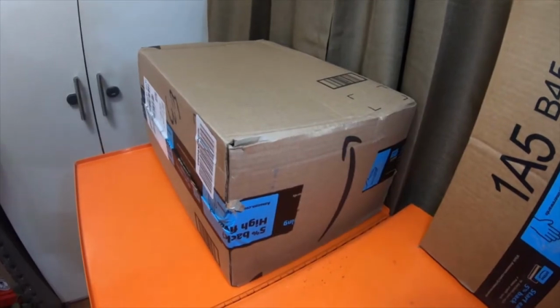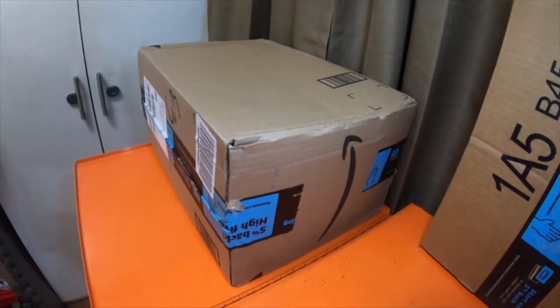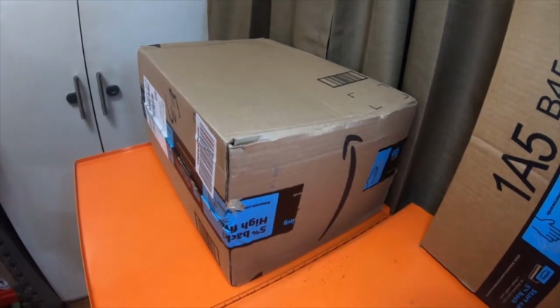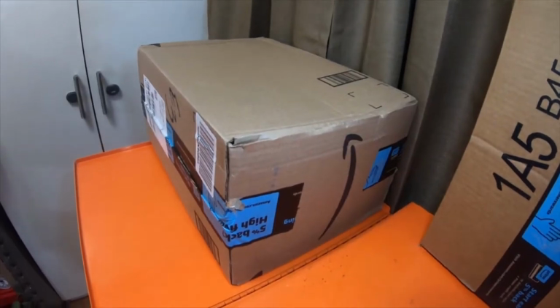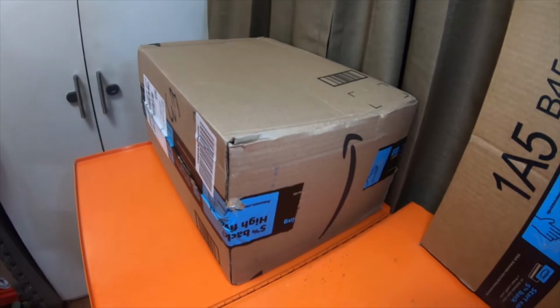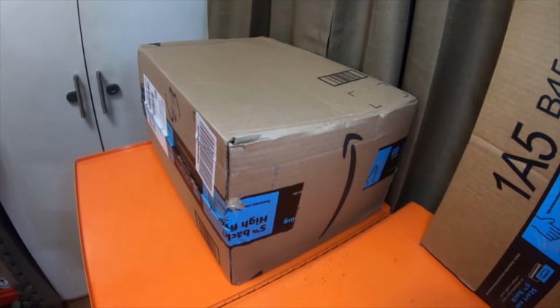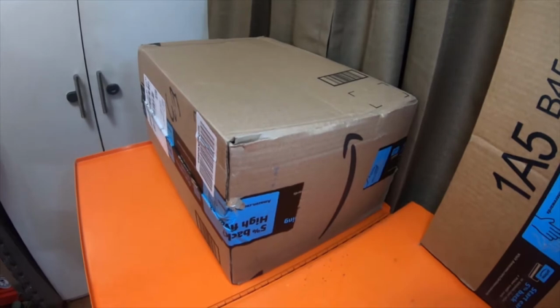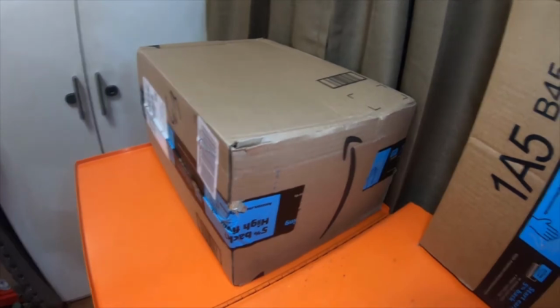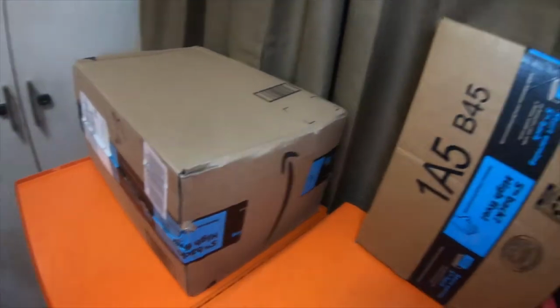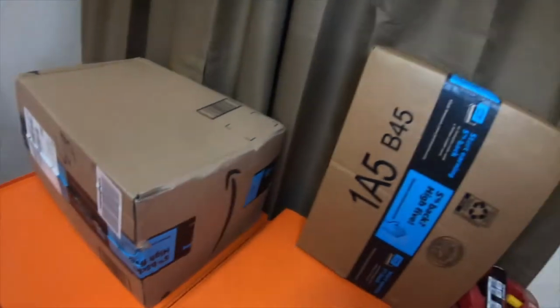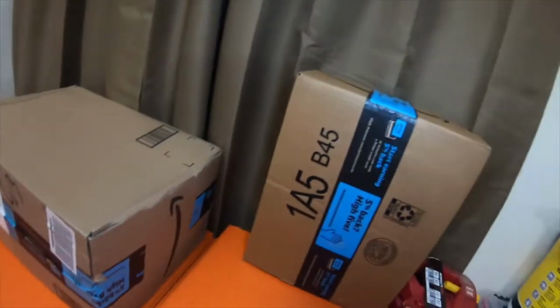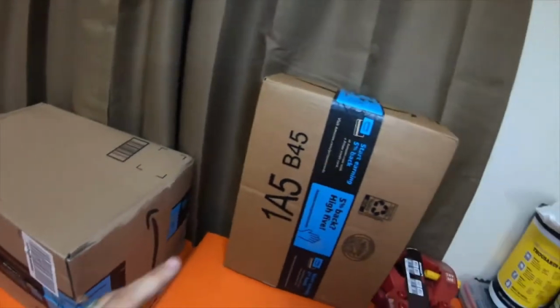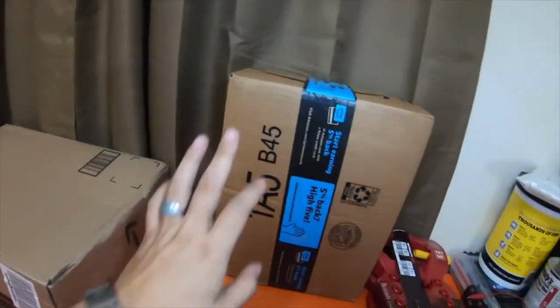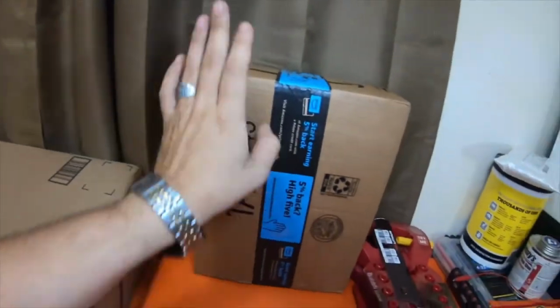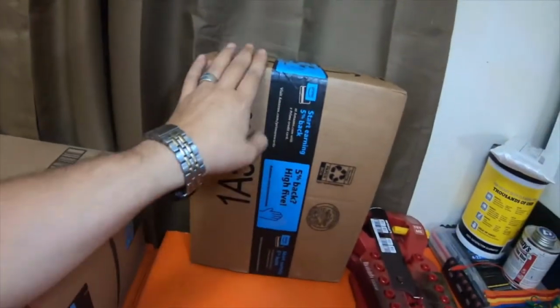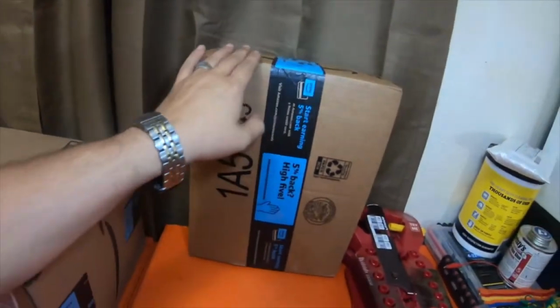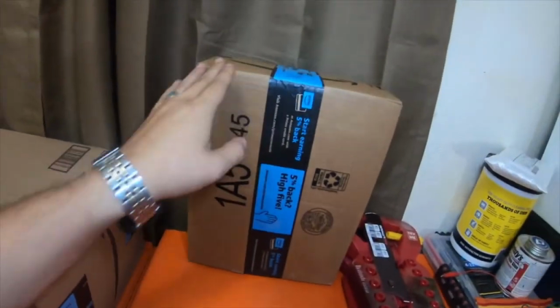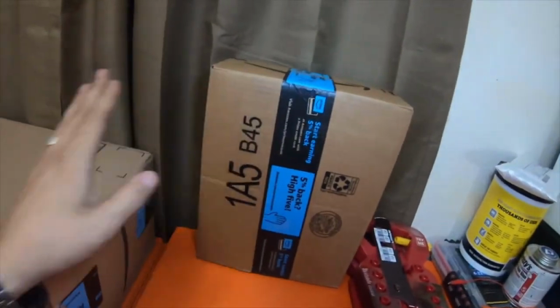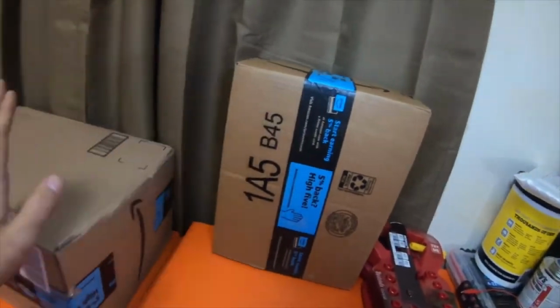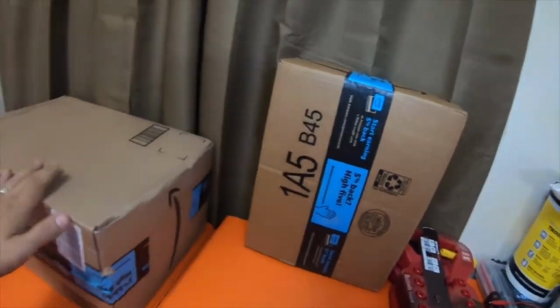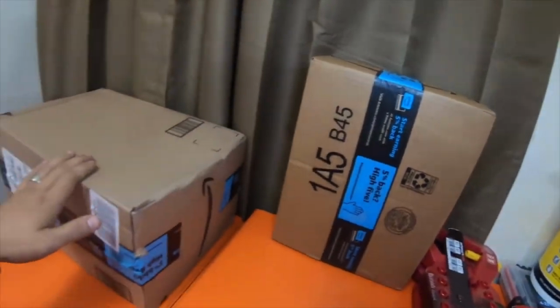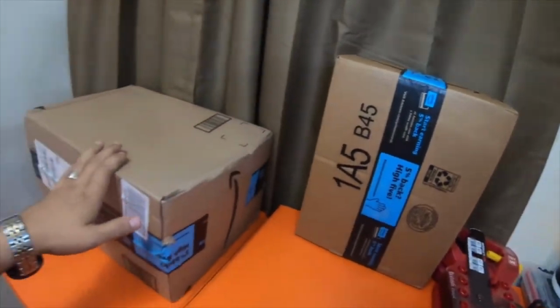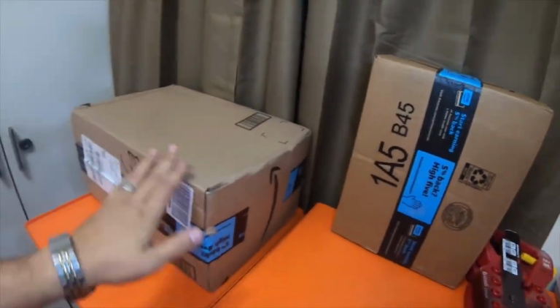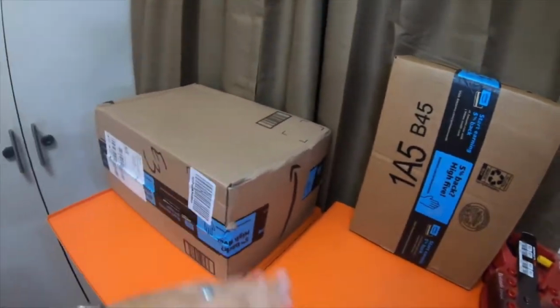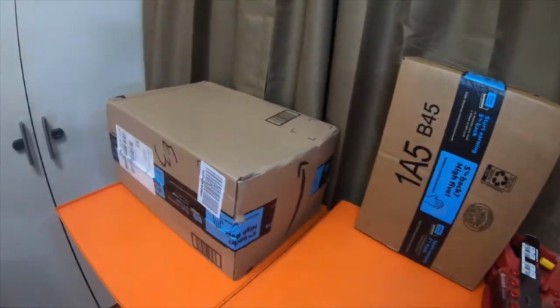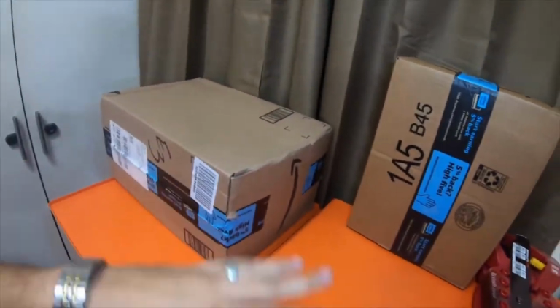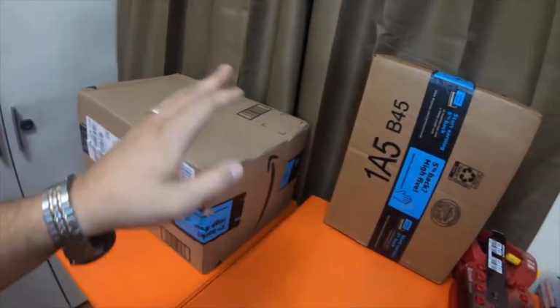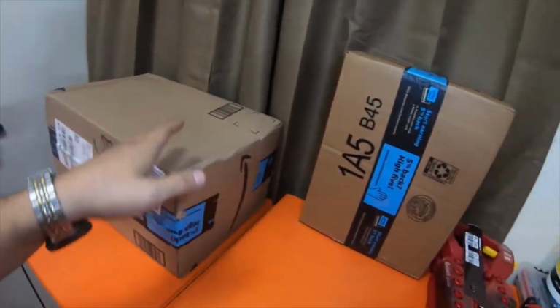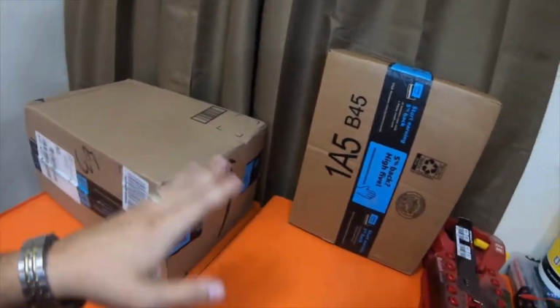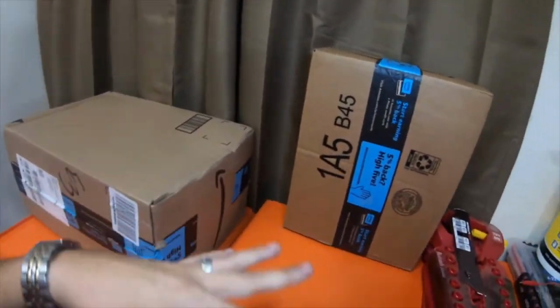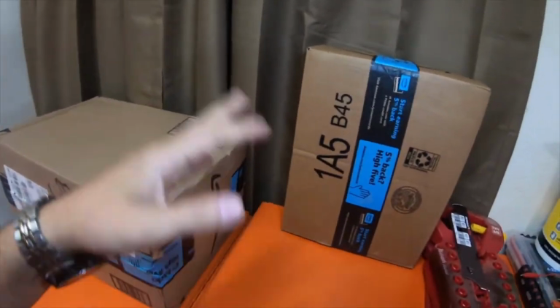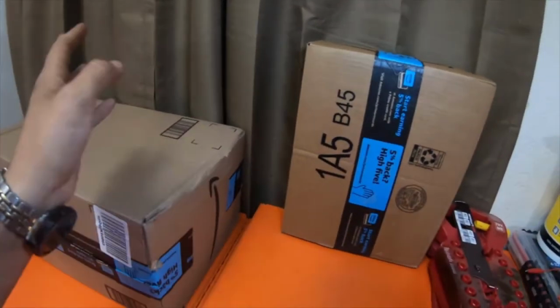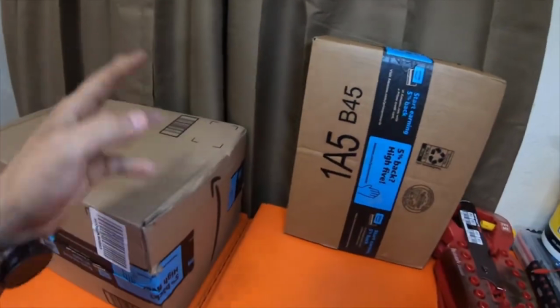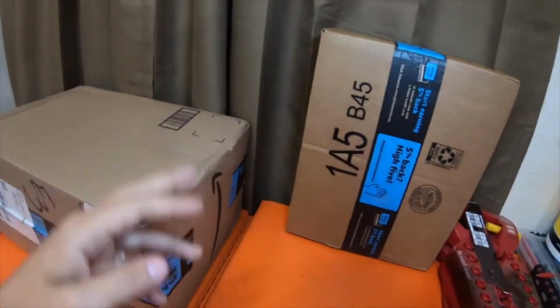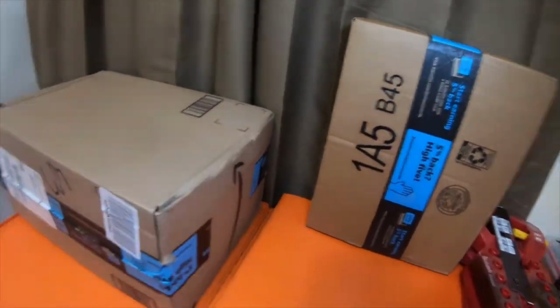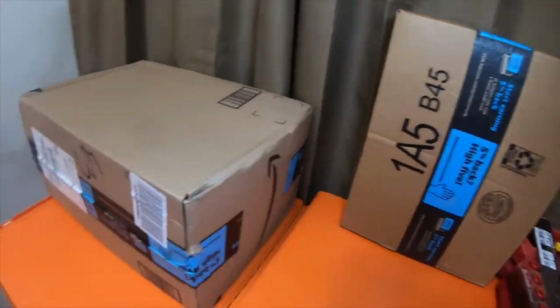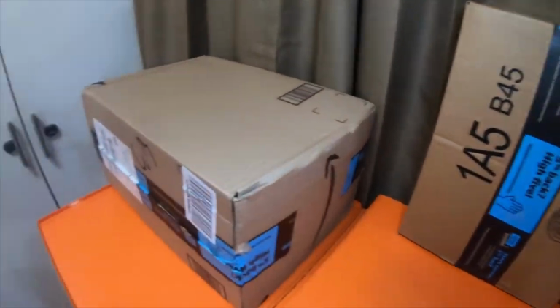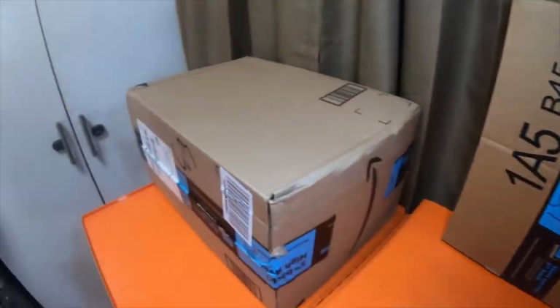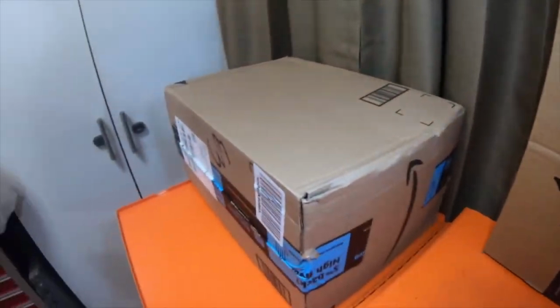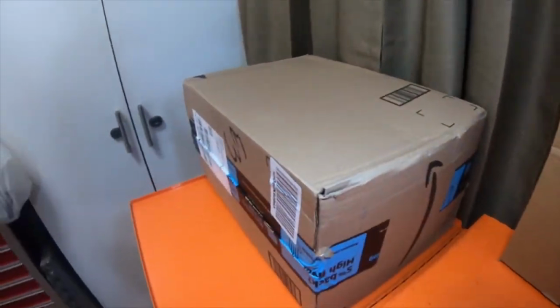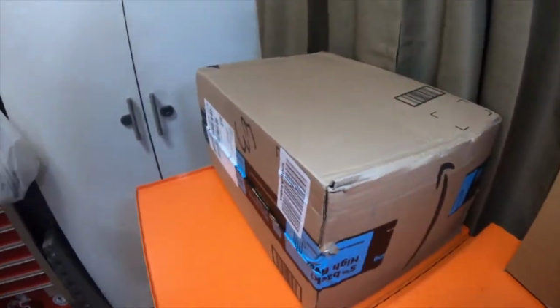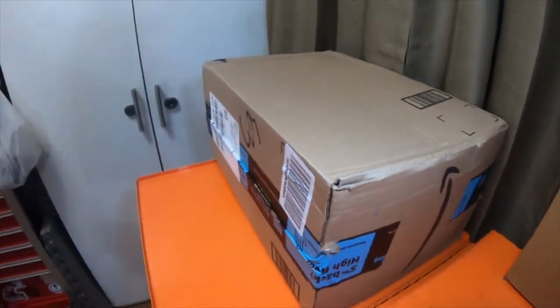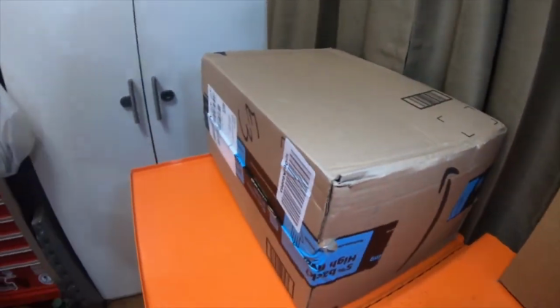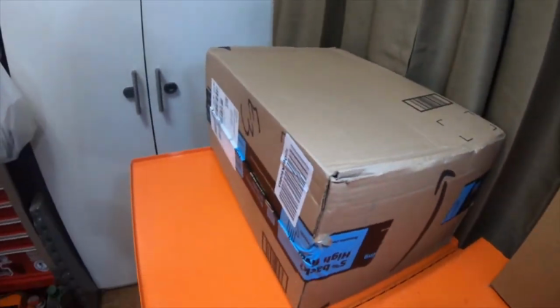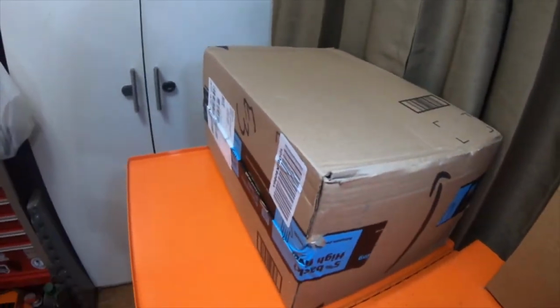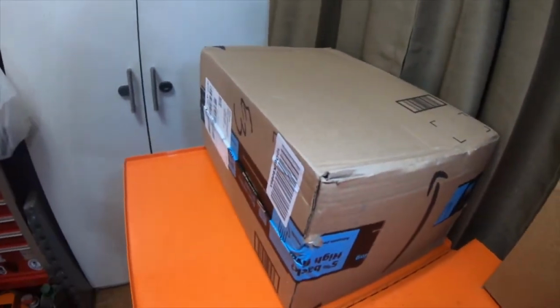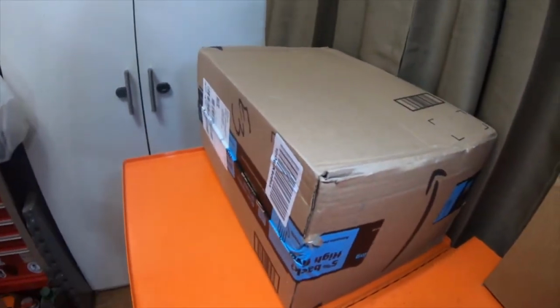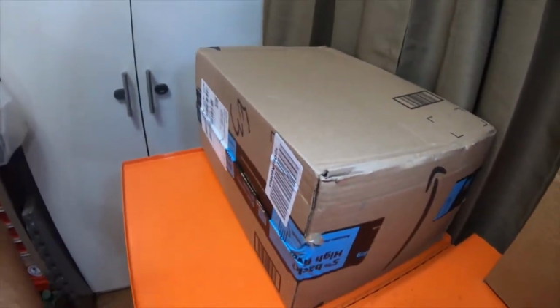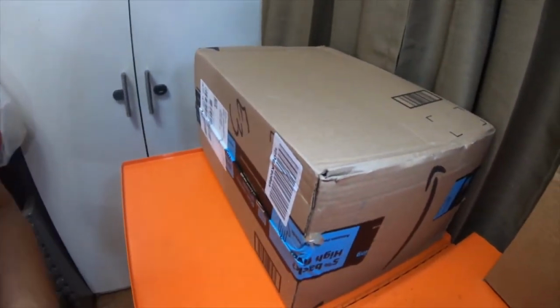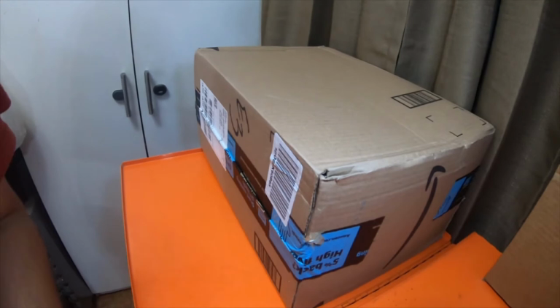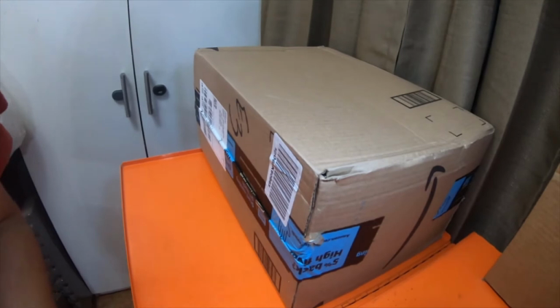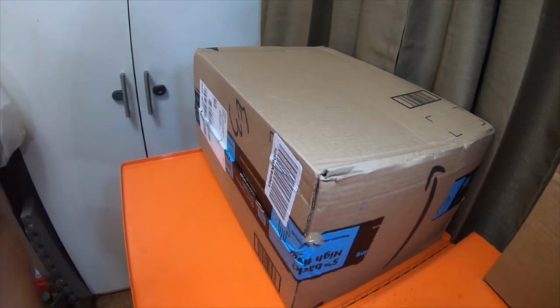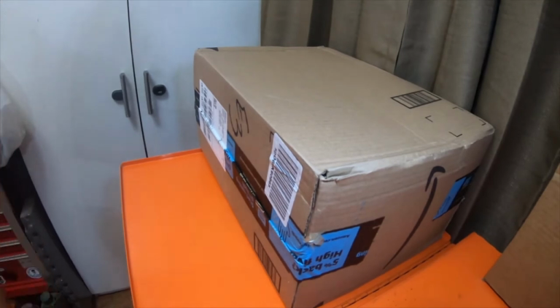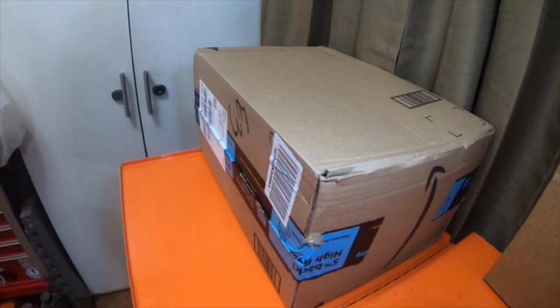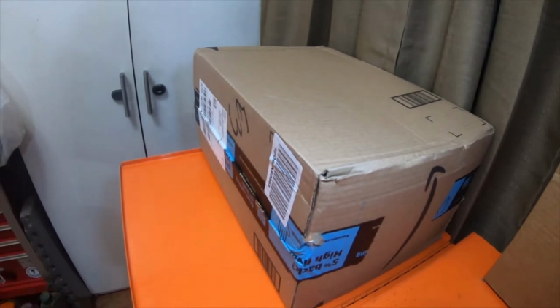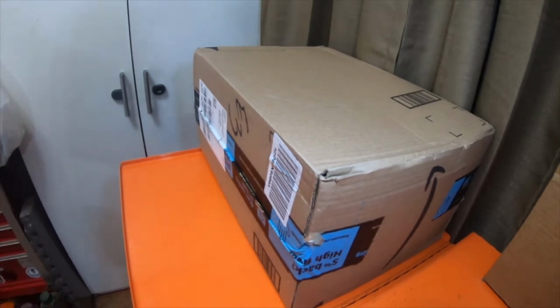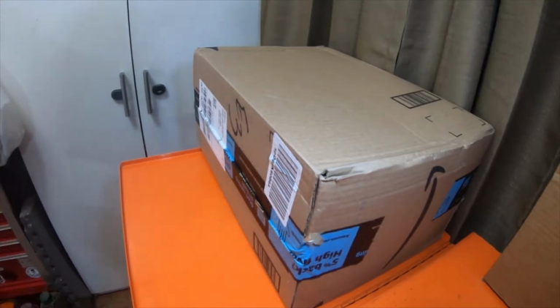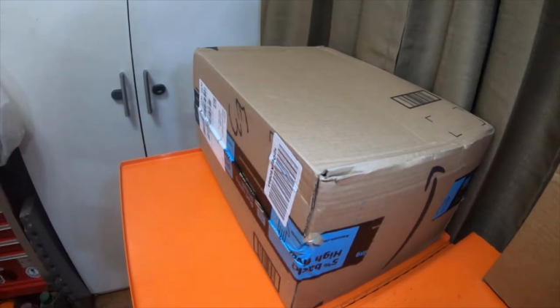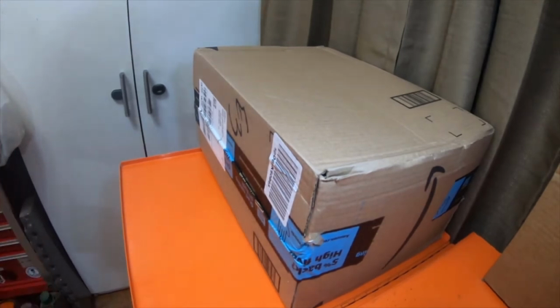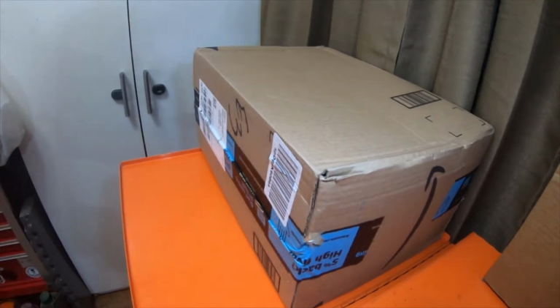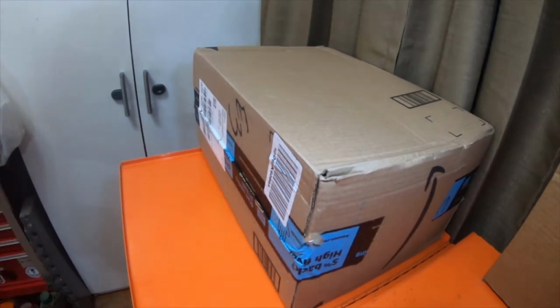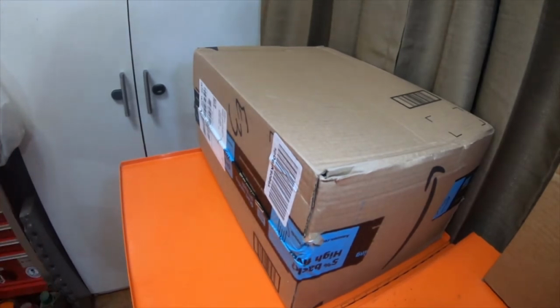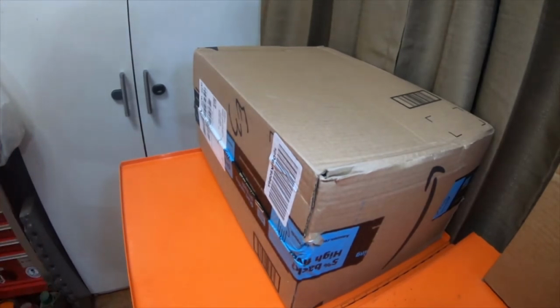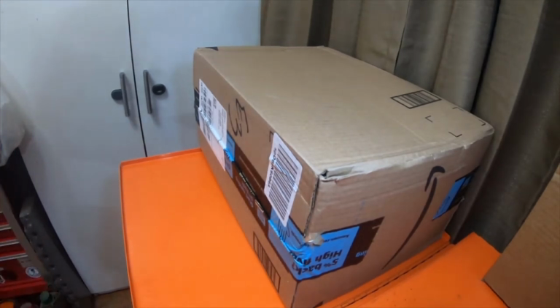Hey everybody, alright, so we got this box — we're going to do separate videos on them just because it's going to be easier and make the videos a little shorter.